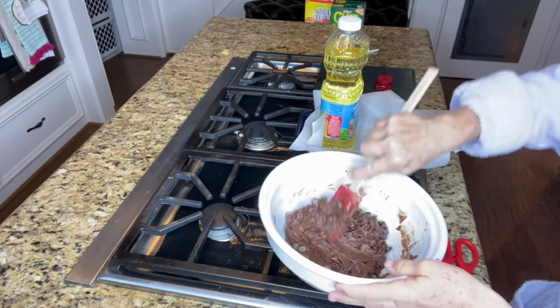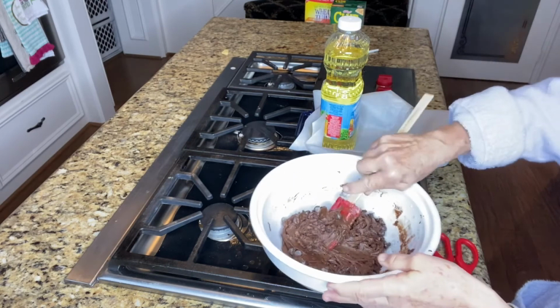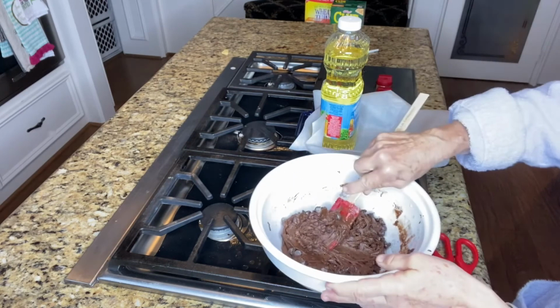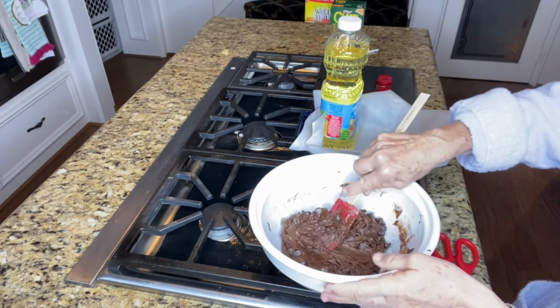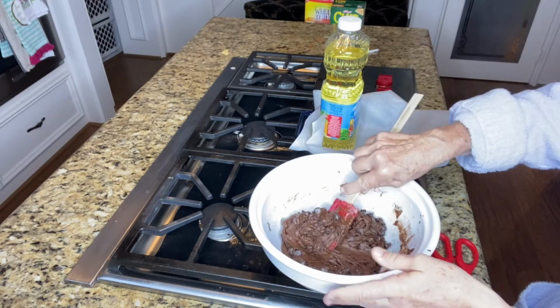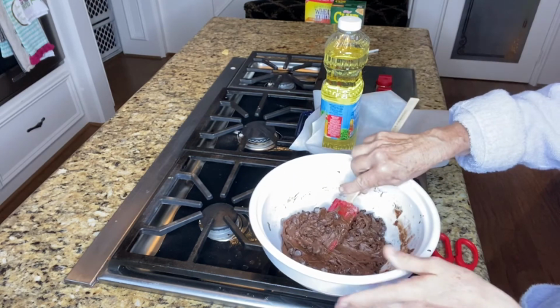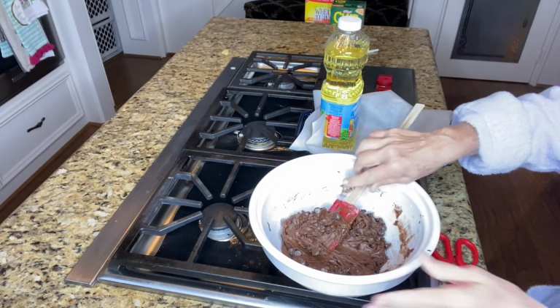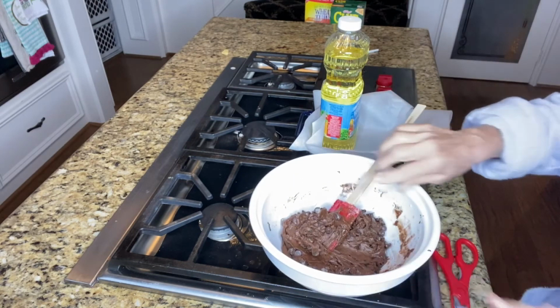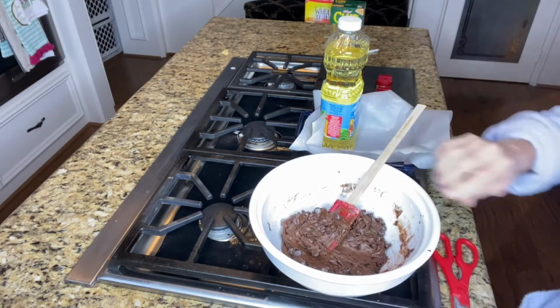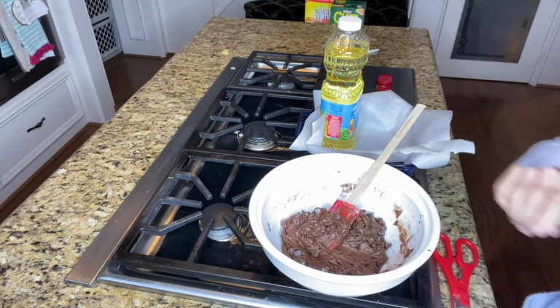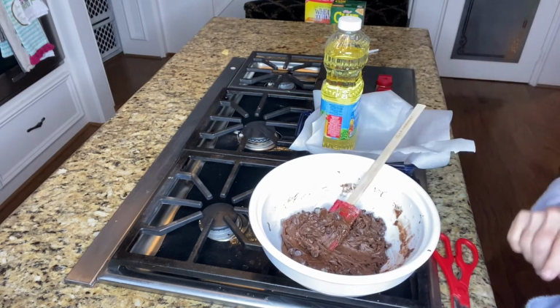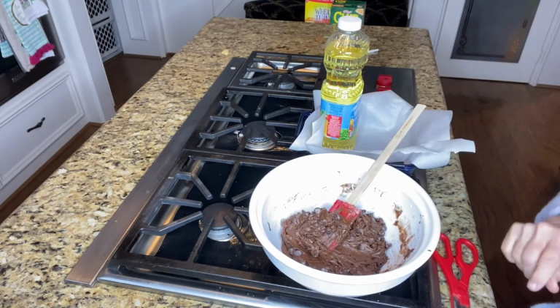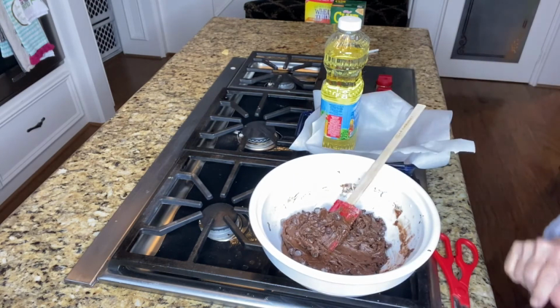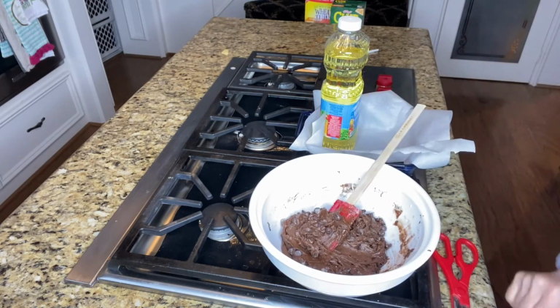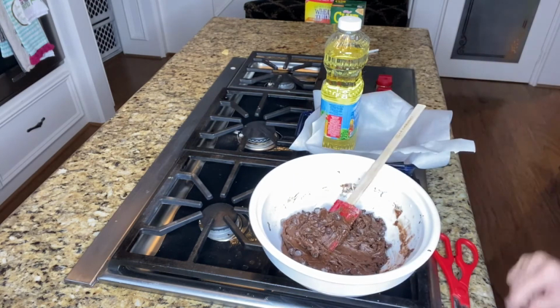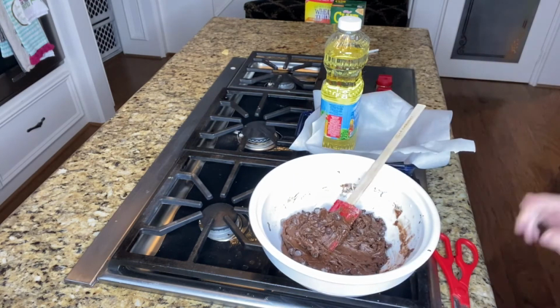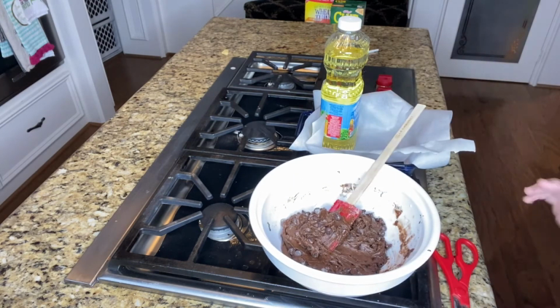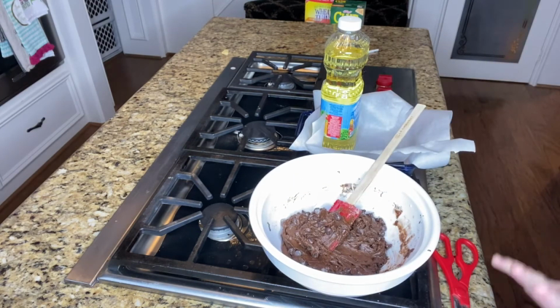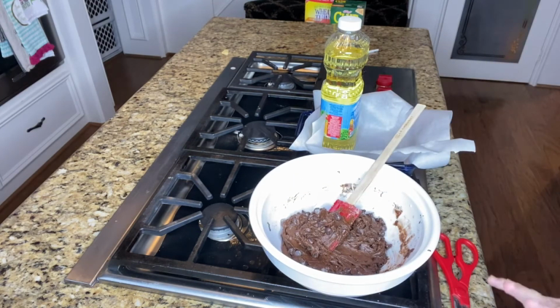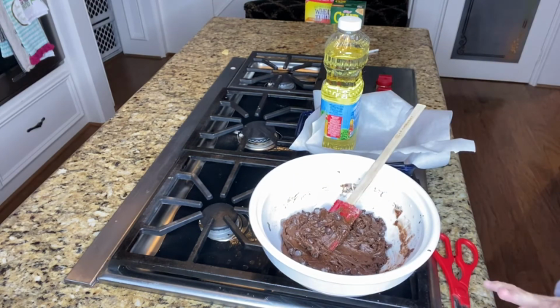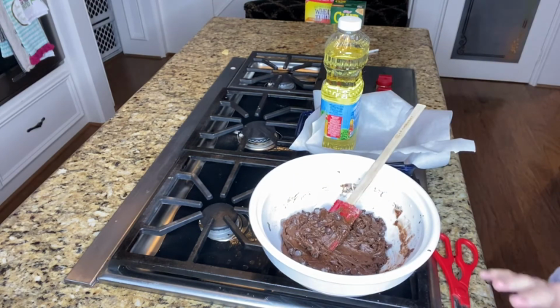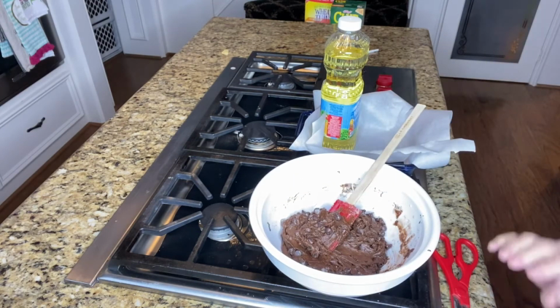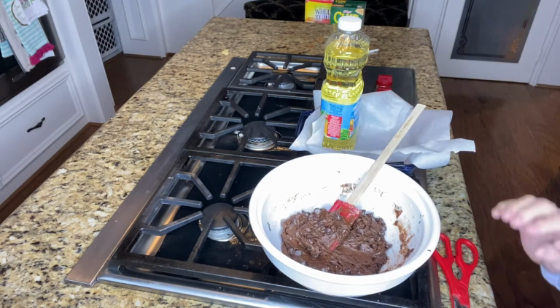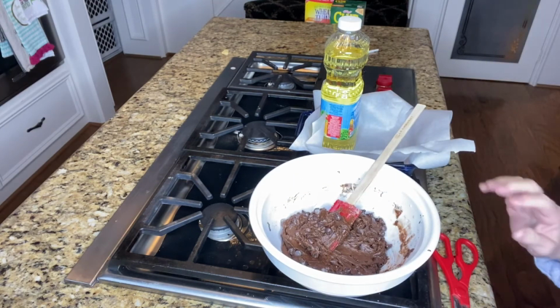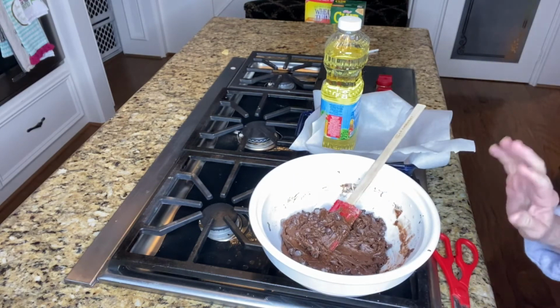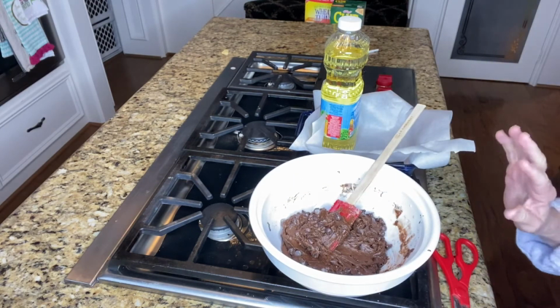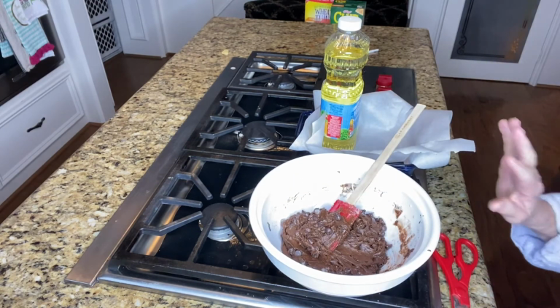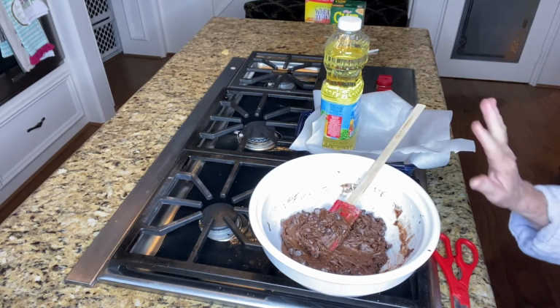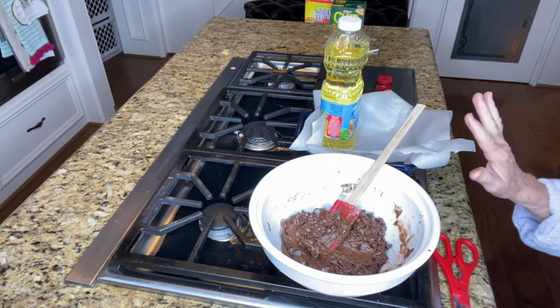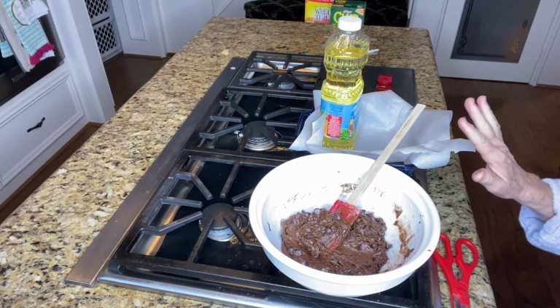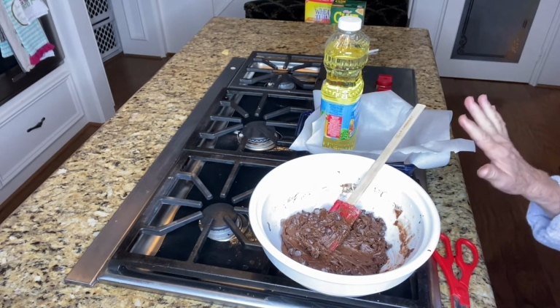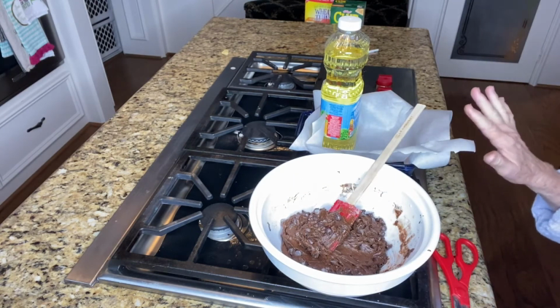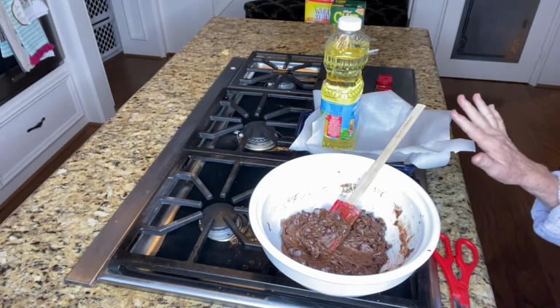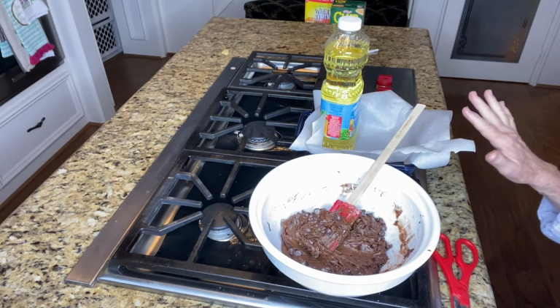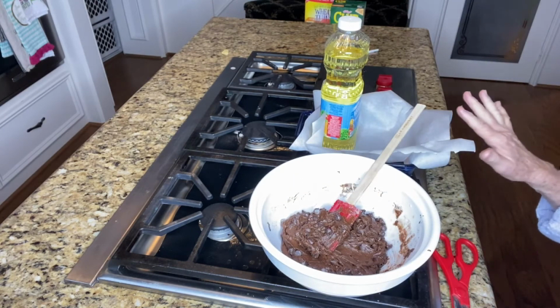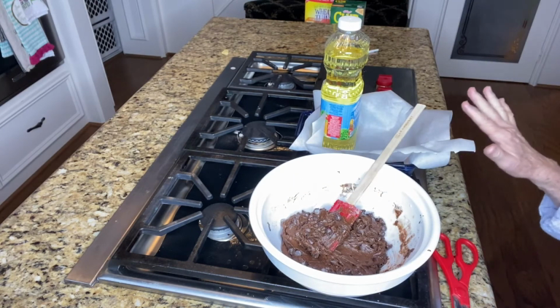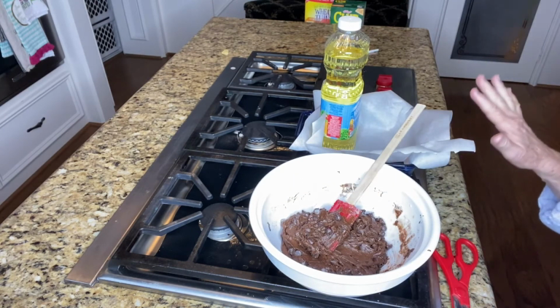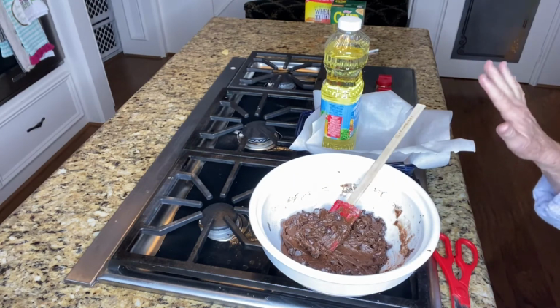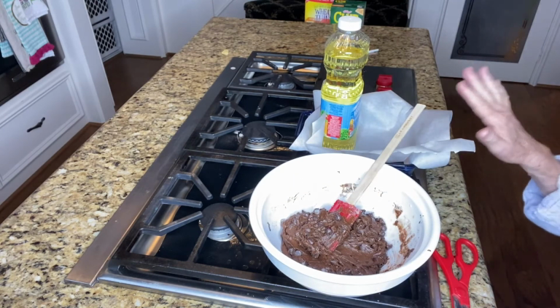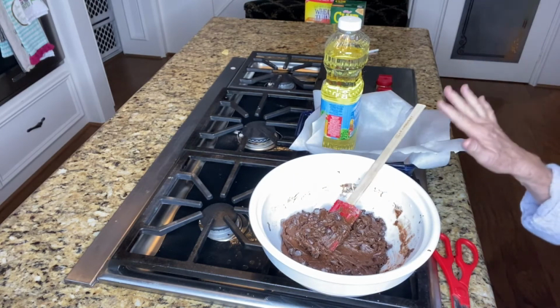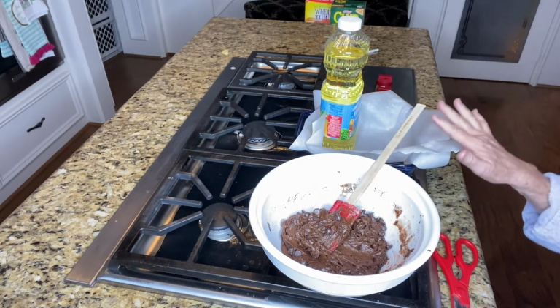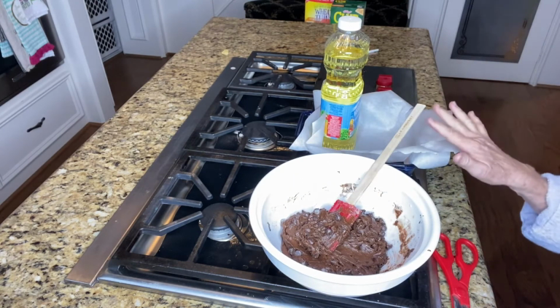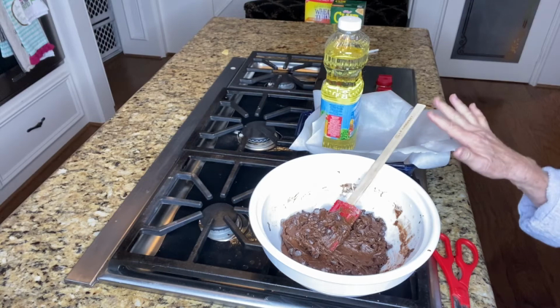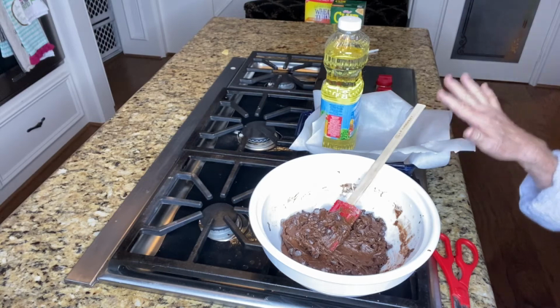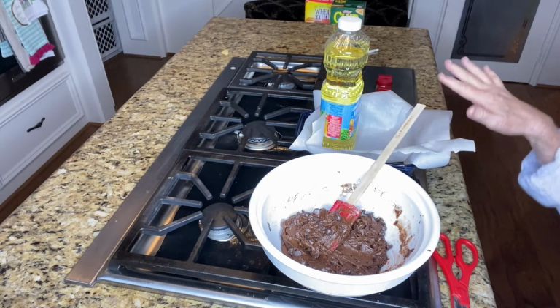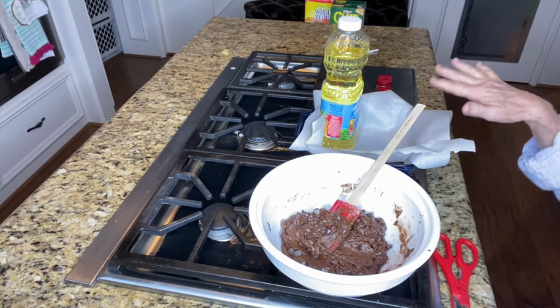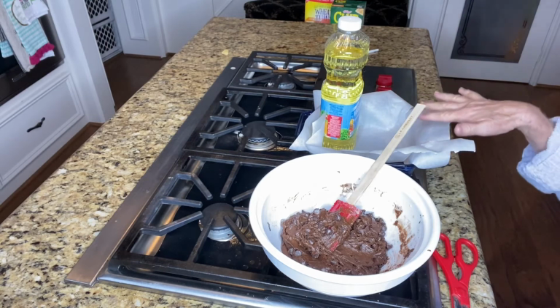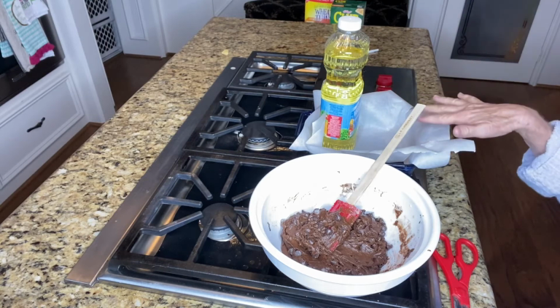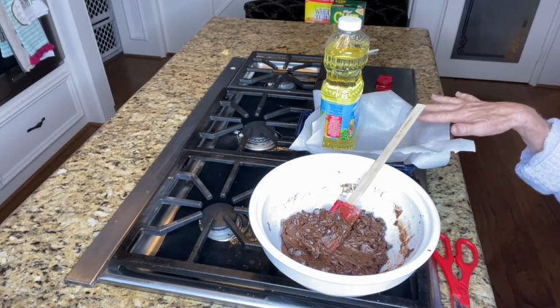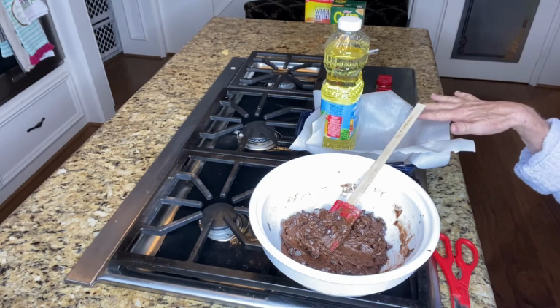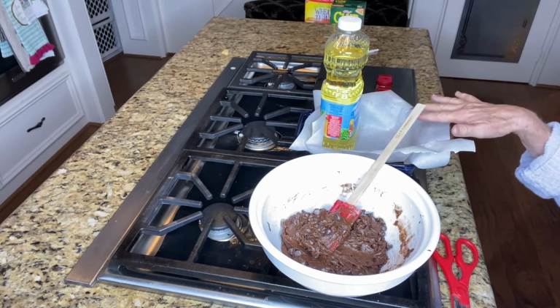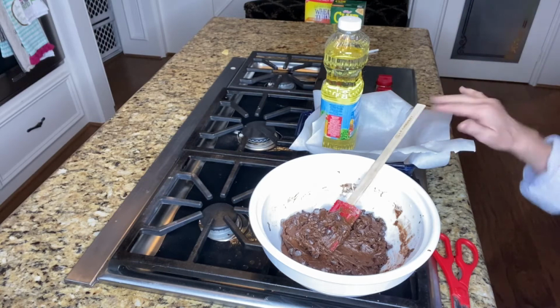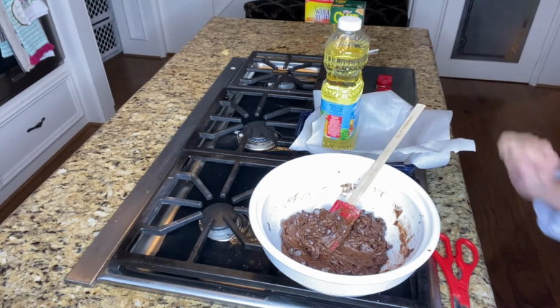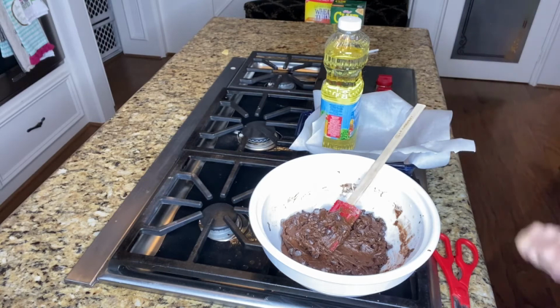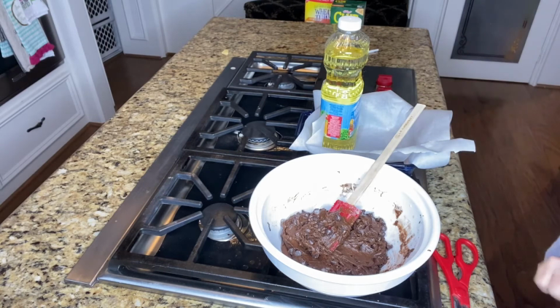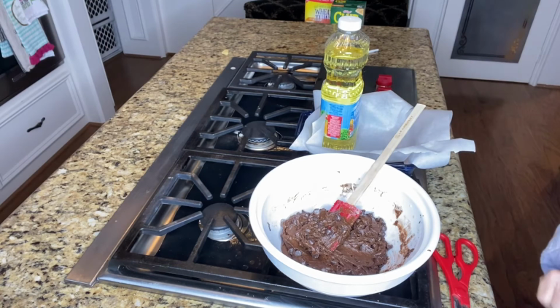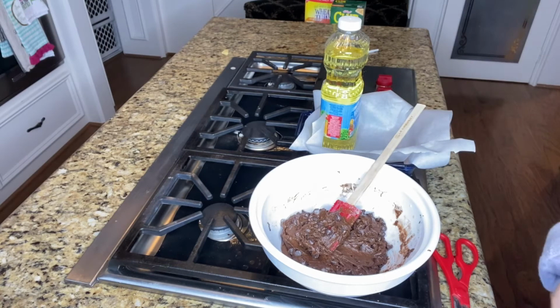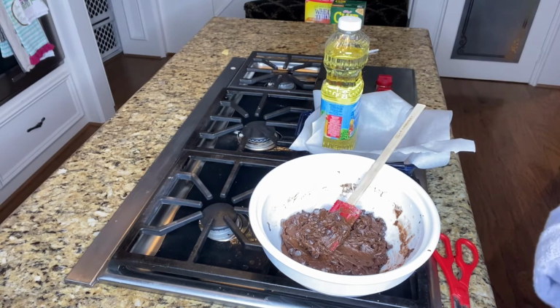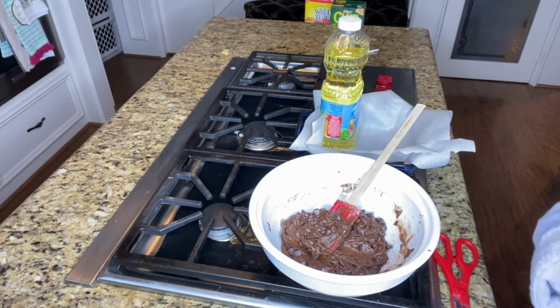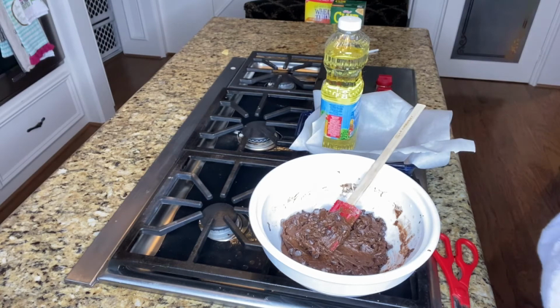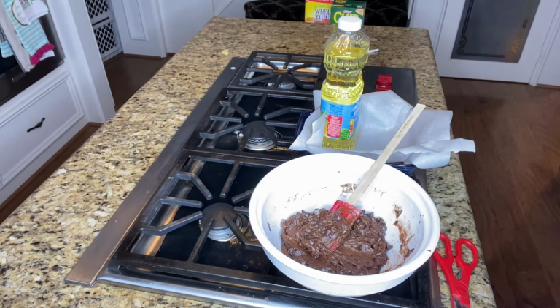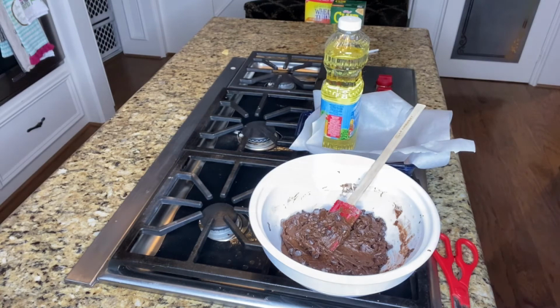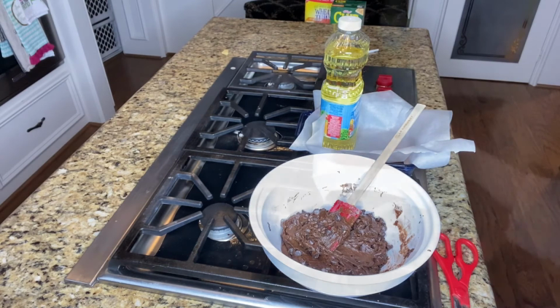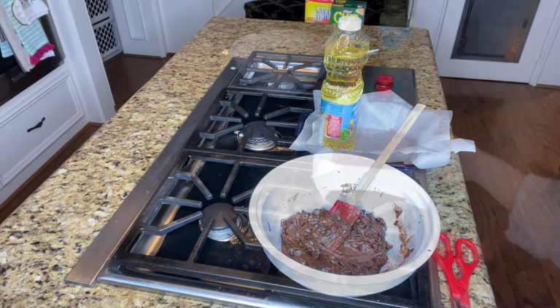I'm going to turn this off while I put the batter into the pan, and then I'll come back.